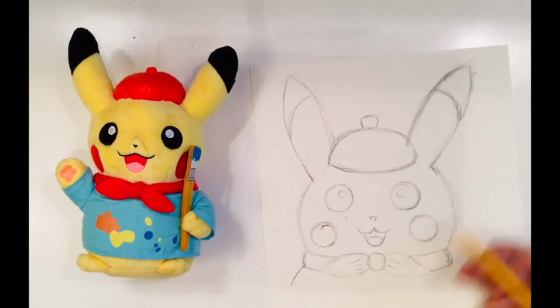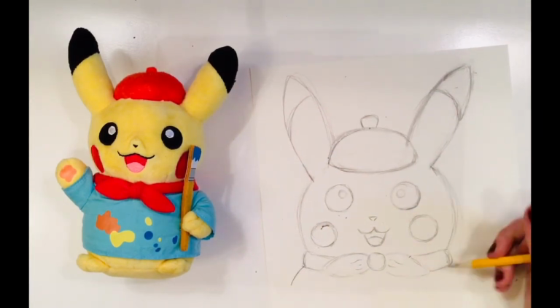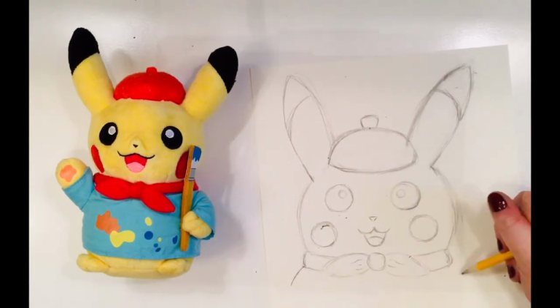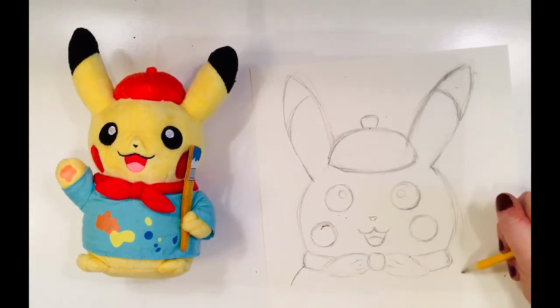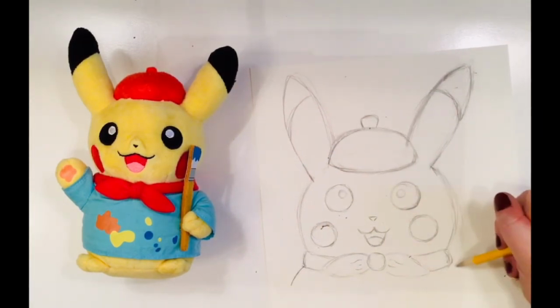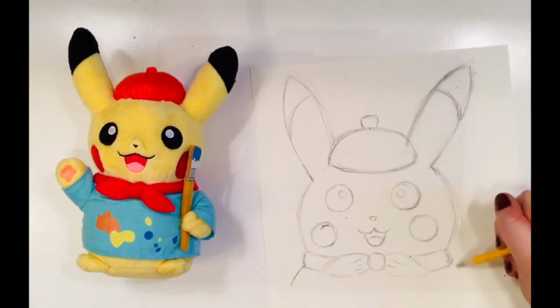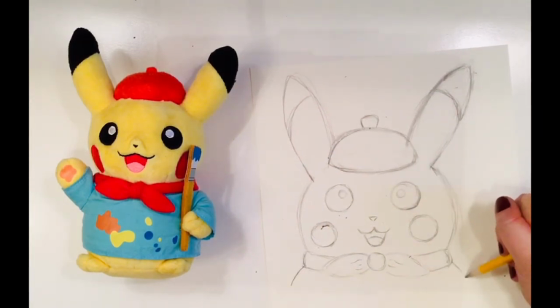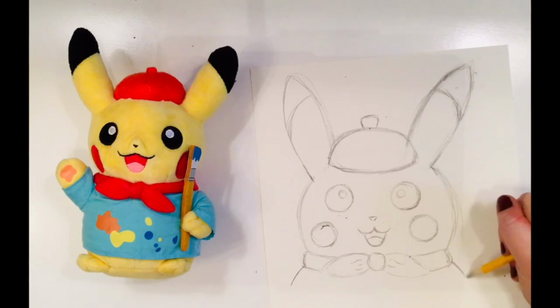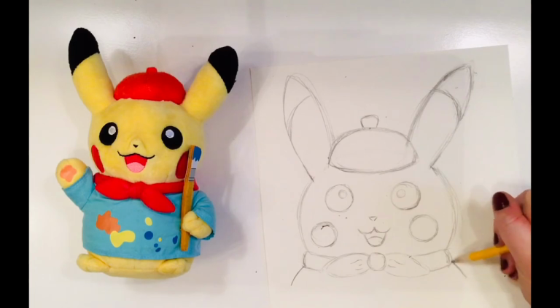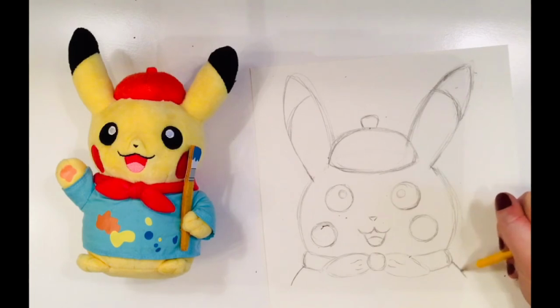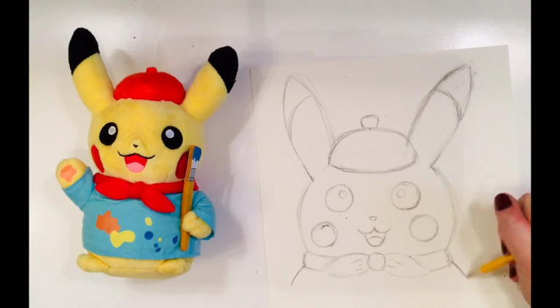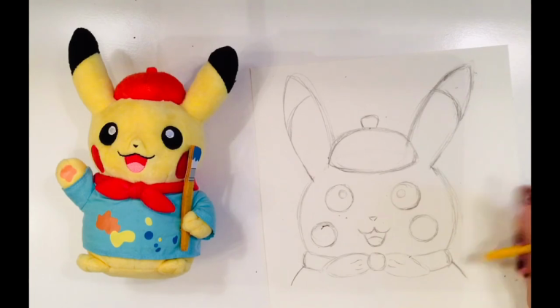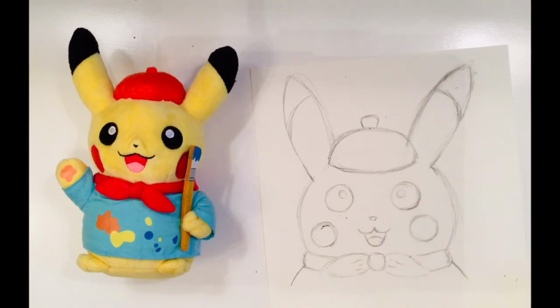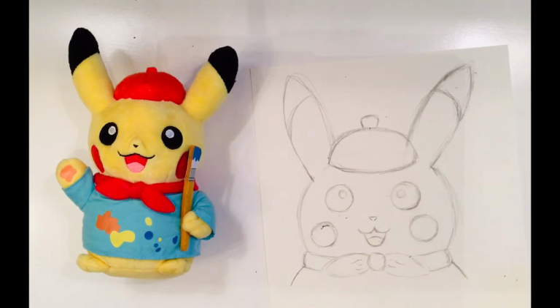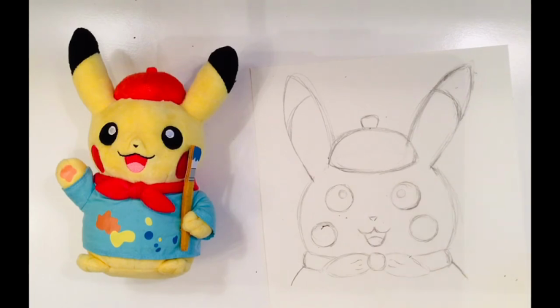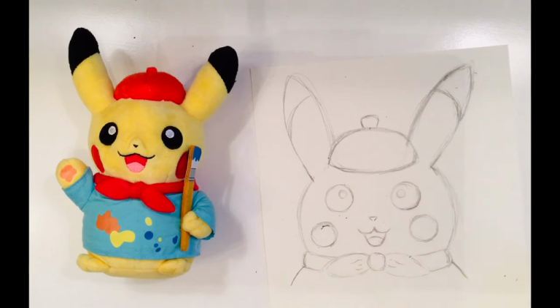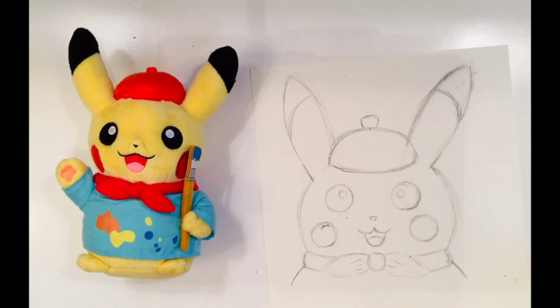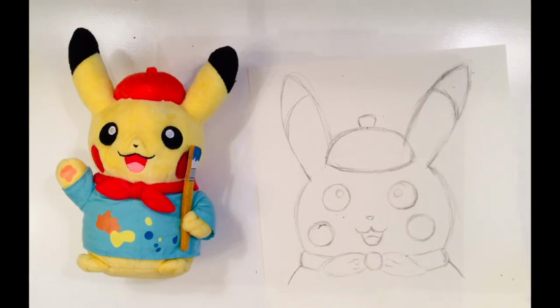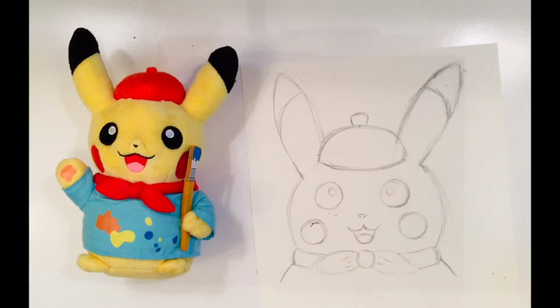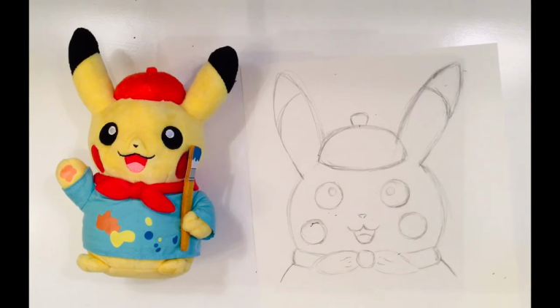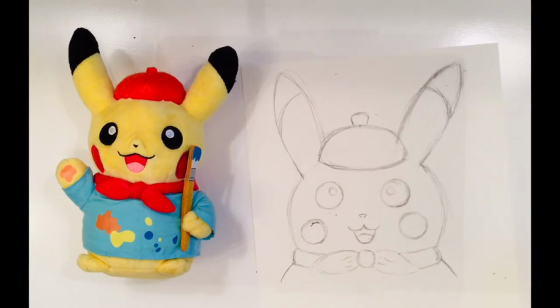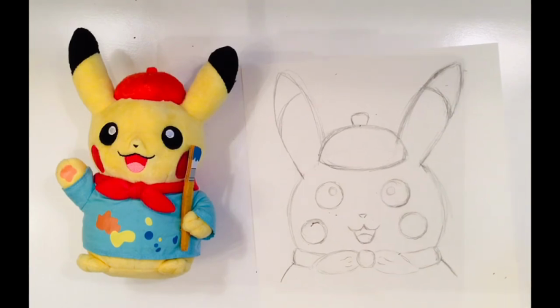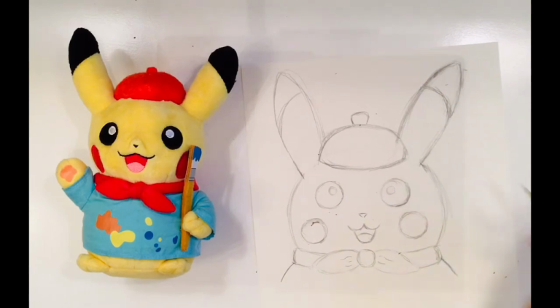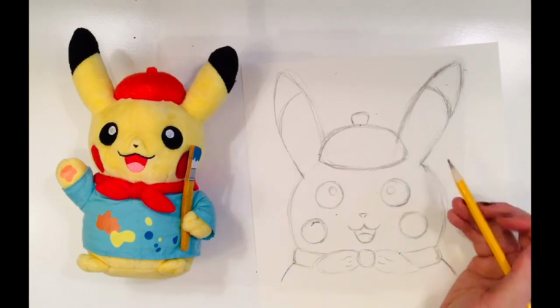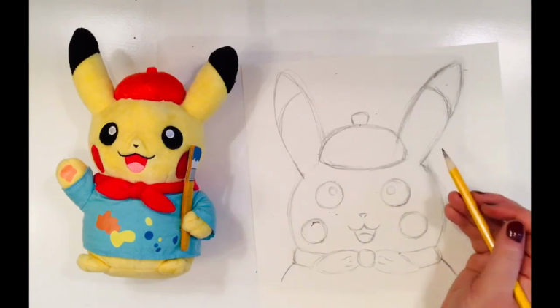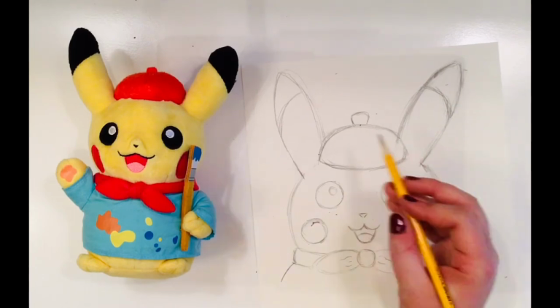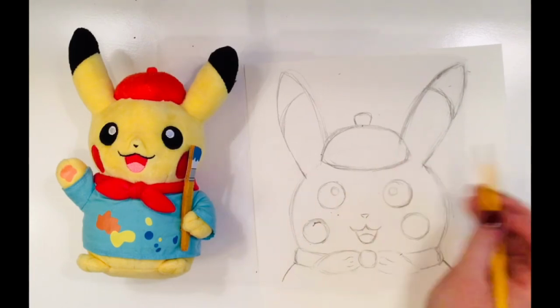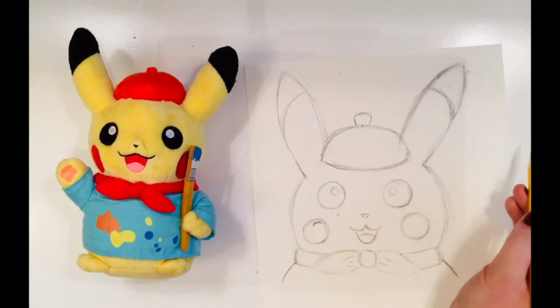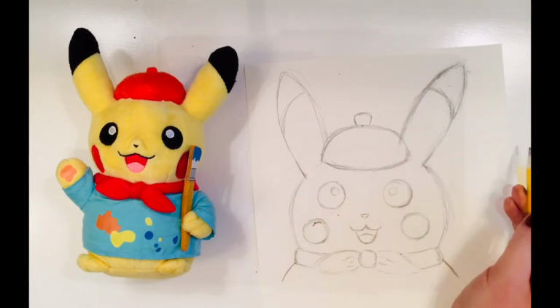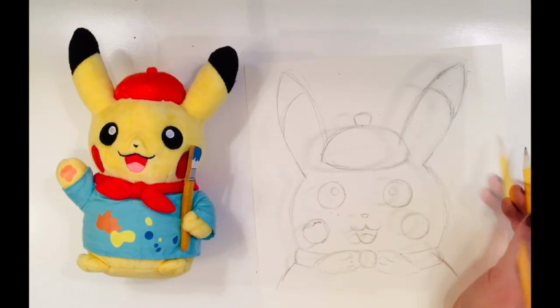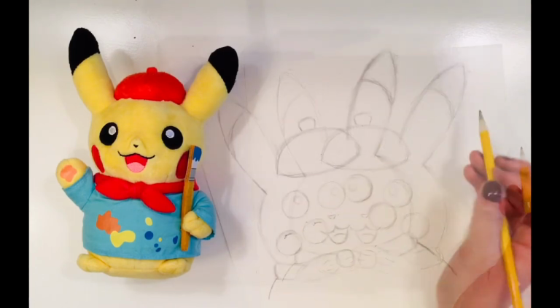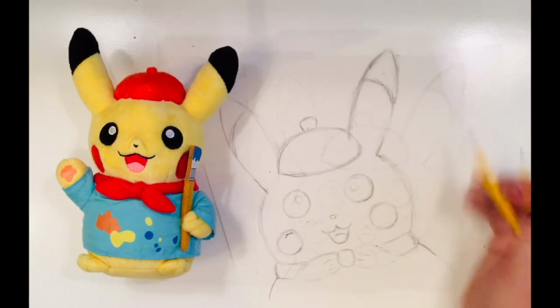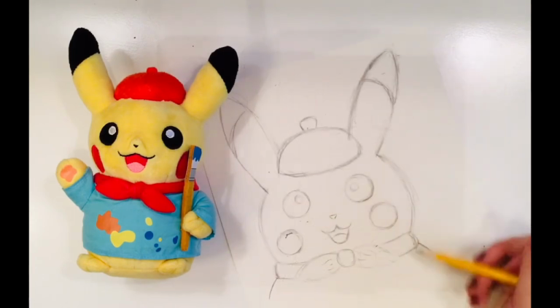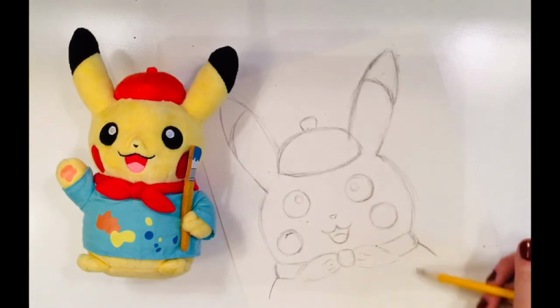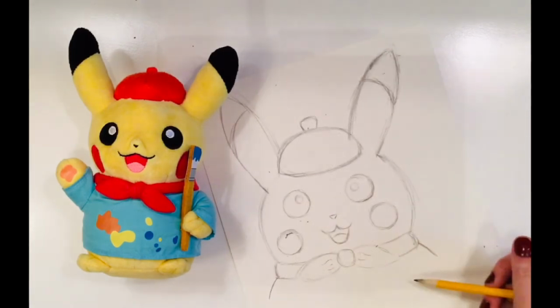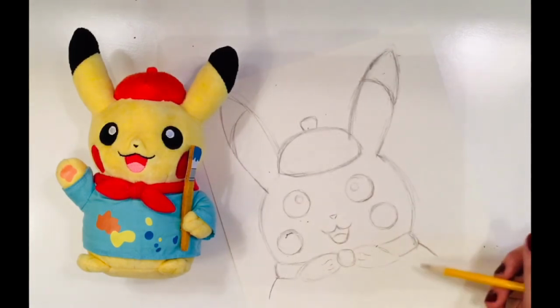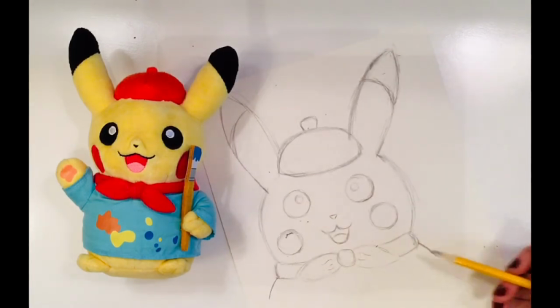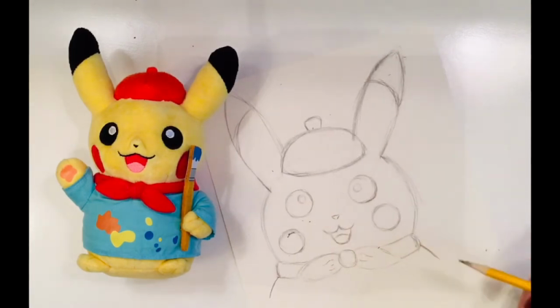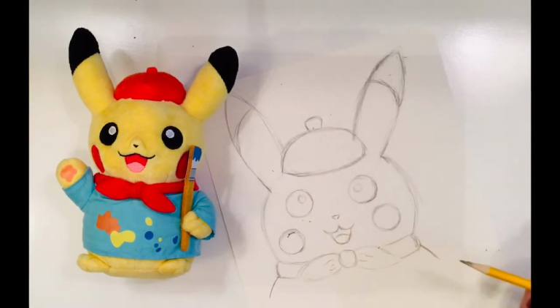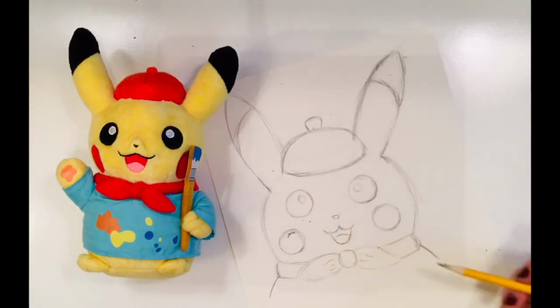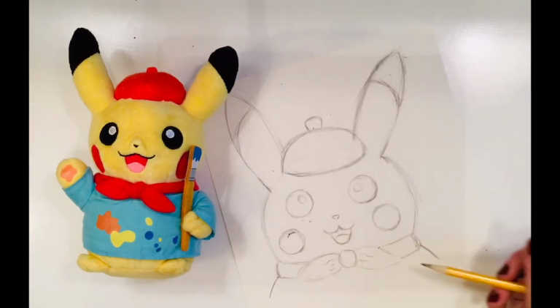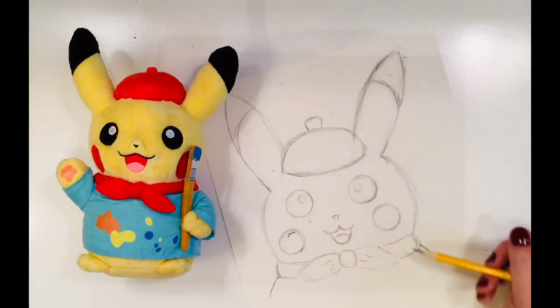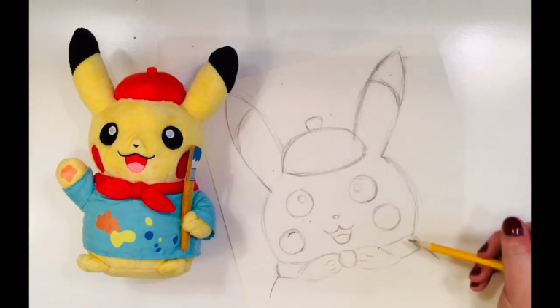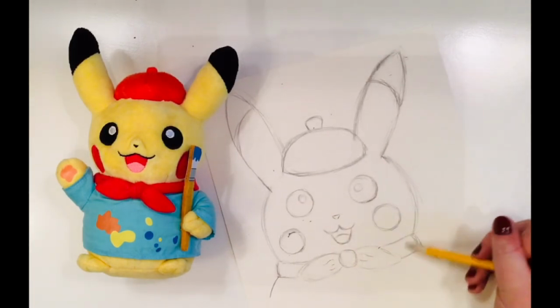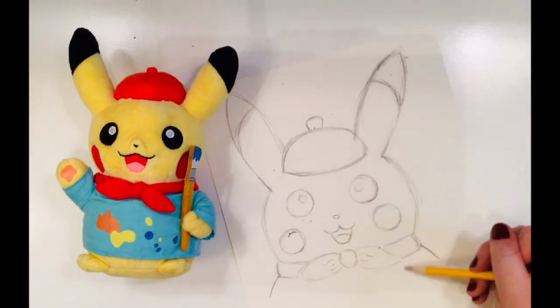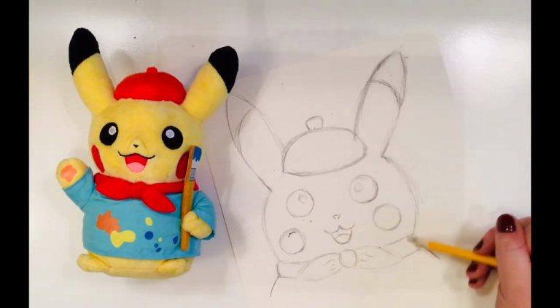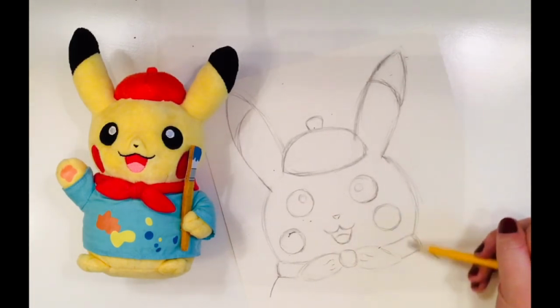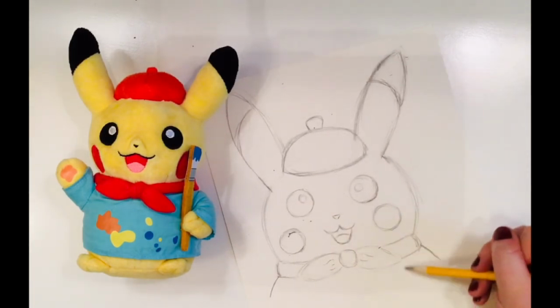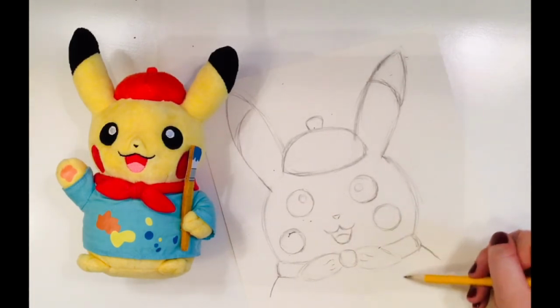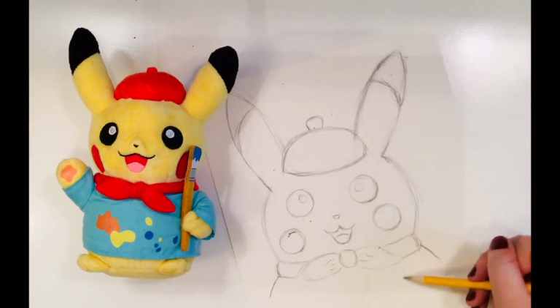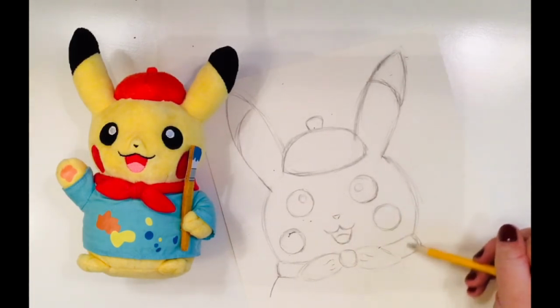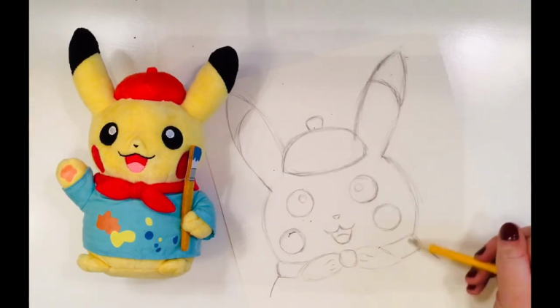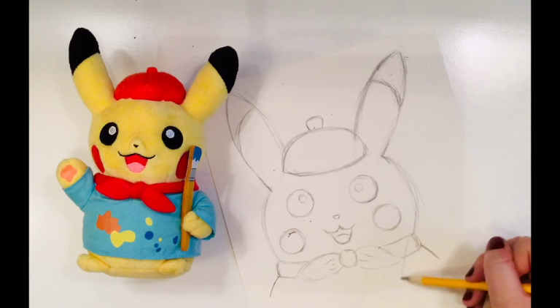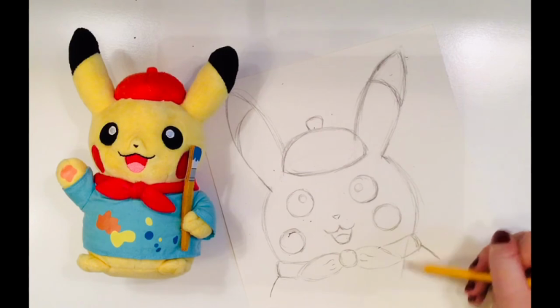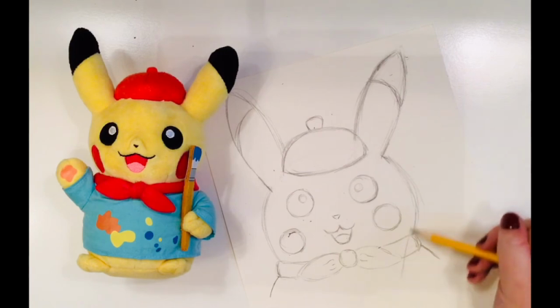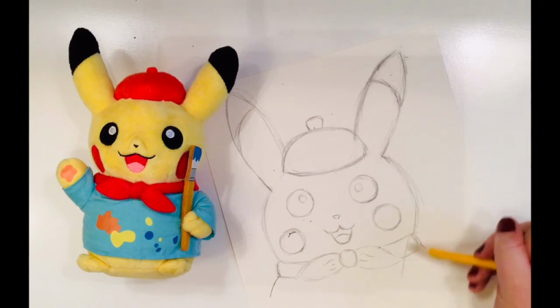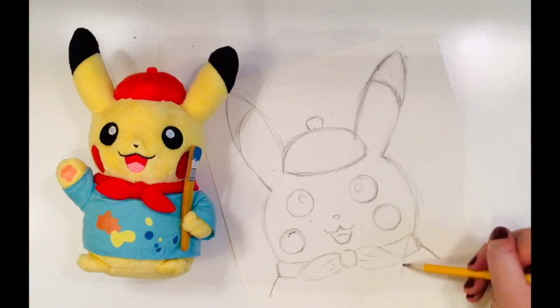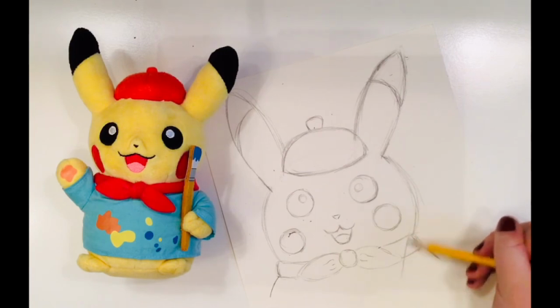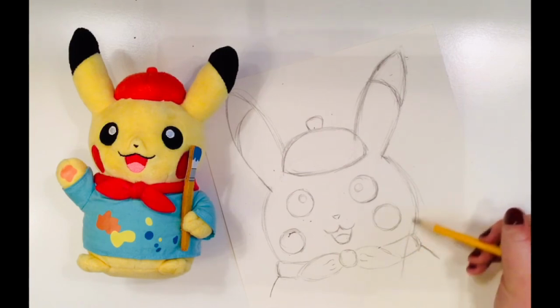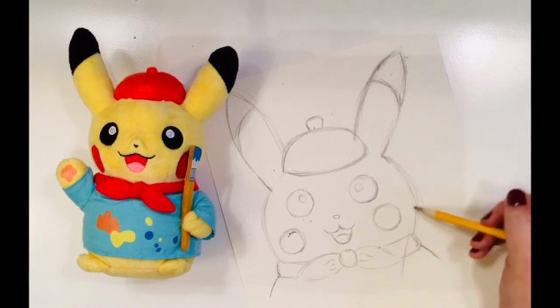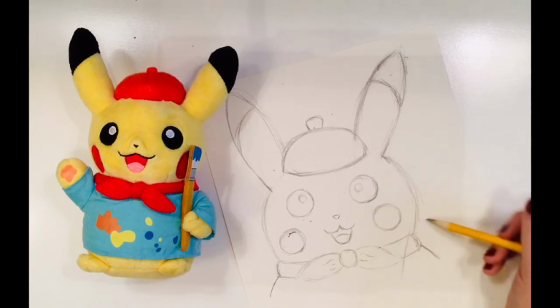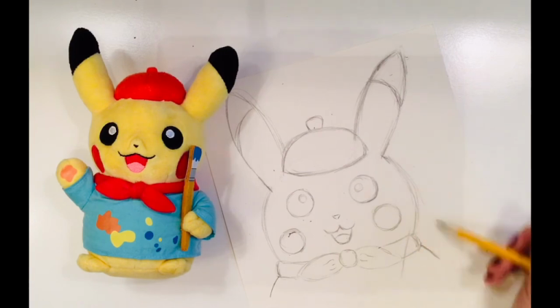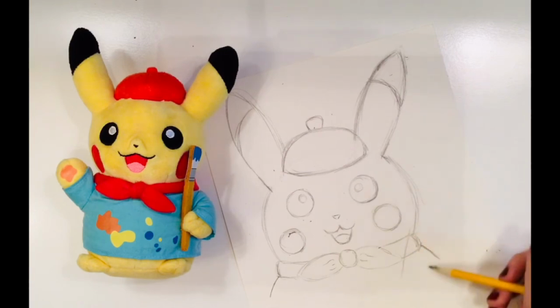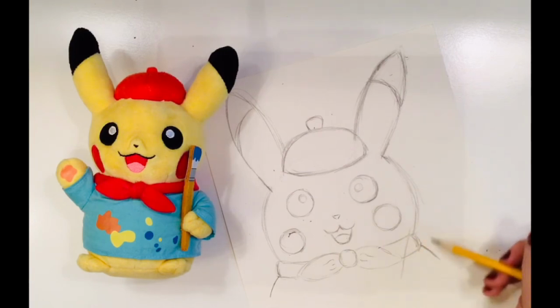Finally, I'll add his shoulders. The last part of drawing Picasso will be his trusty paintbrush.